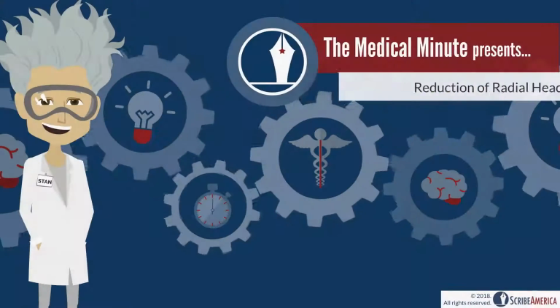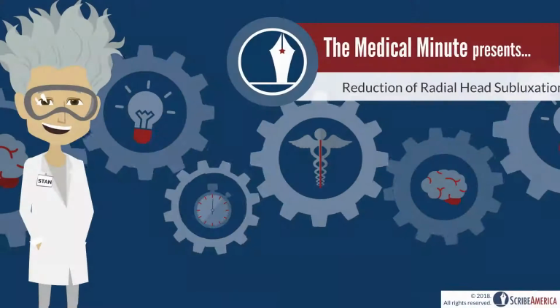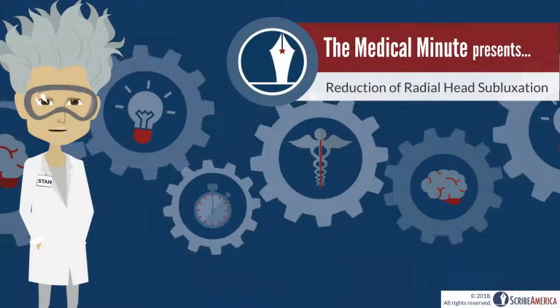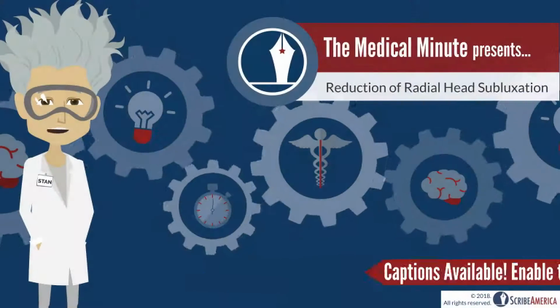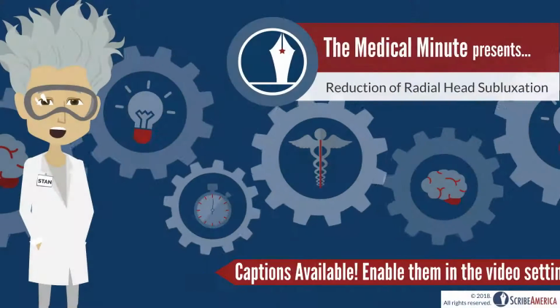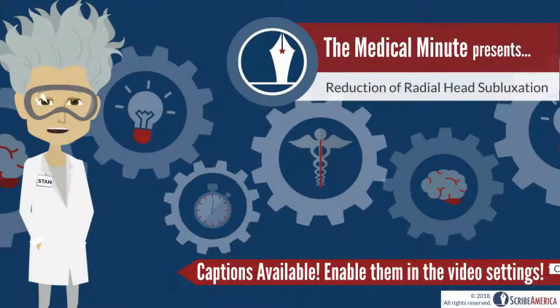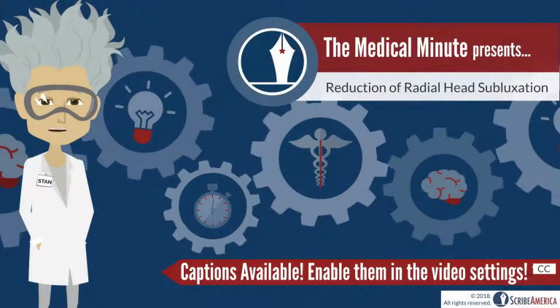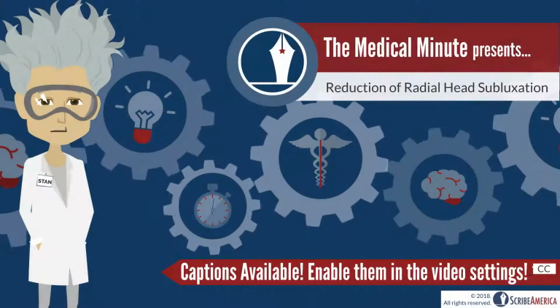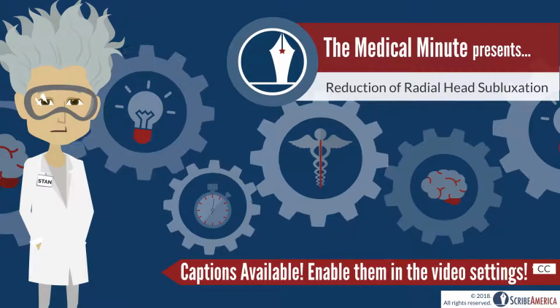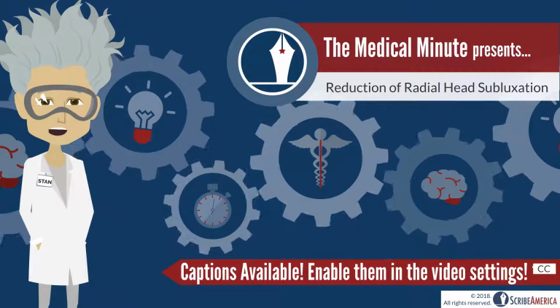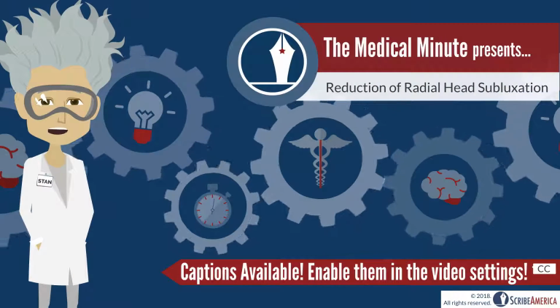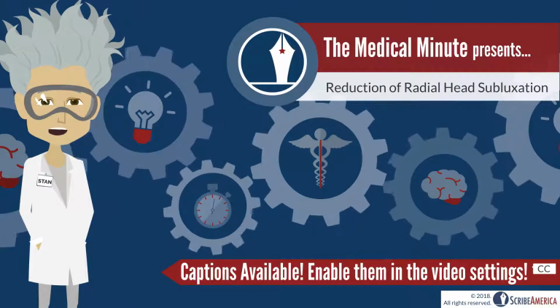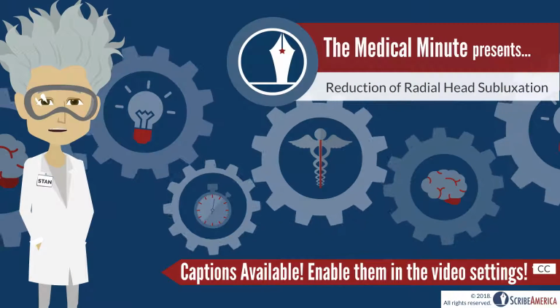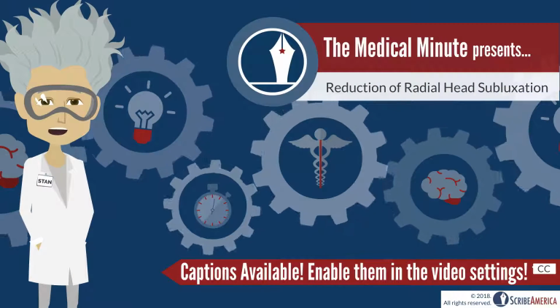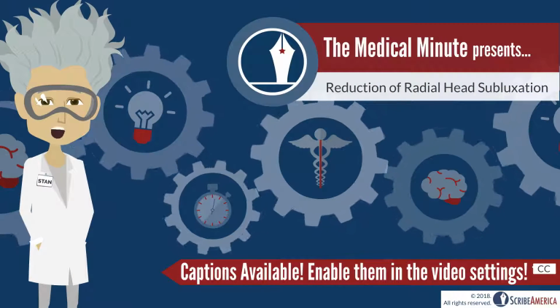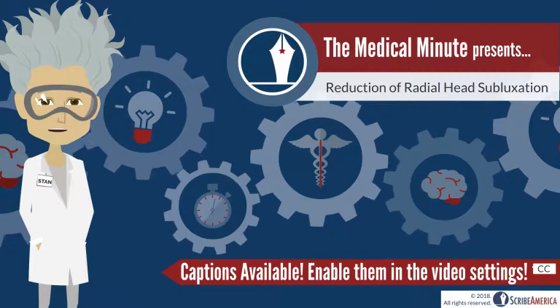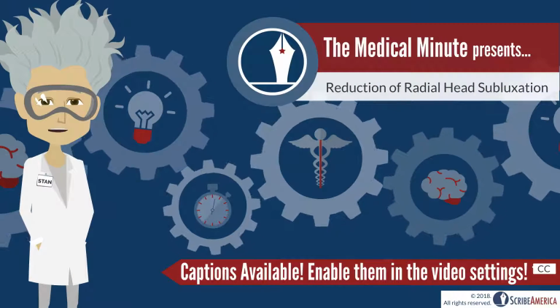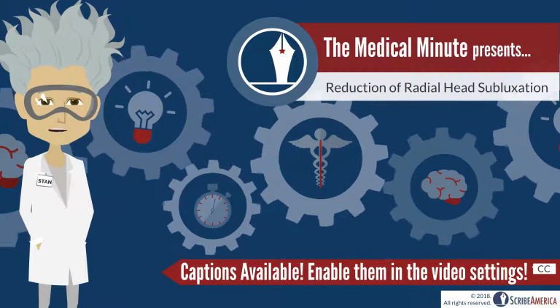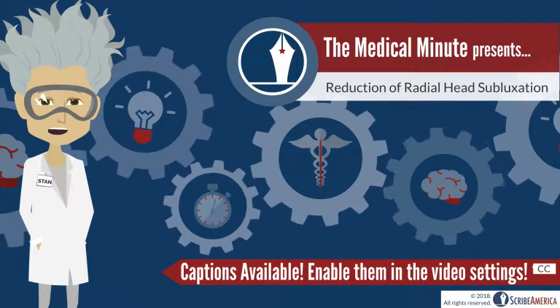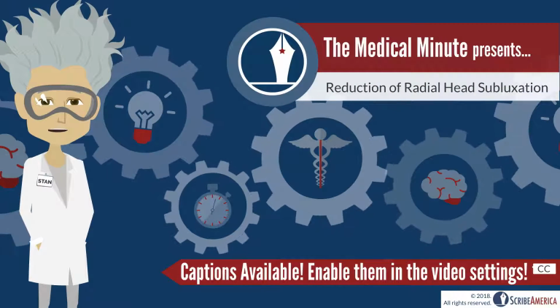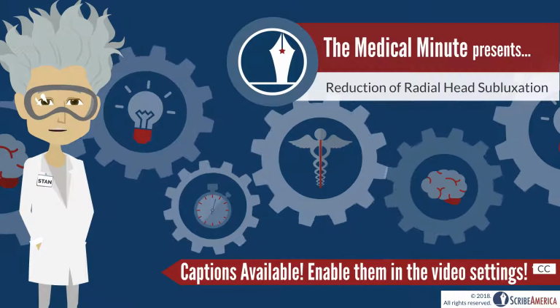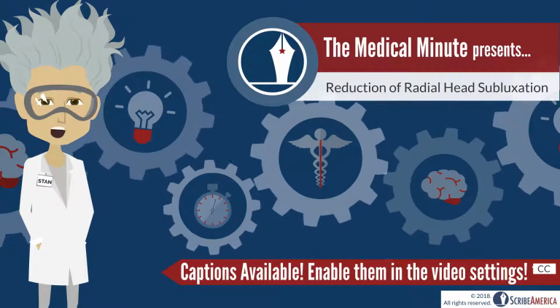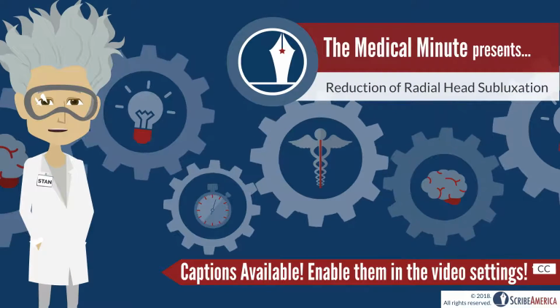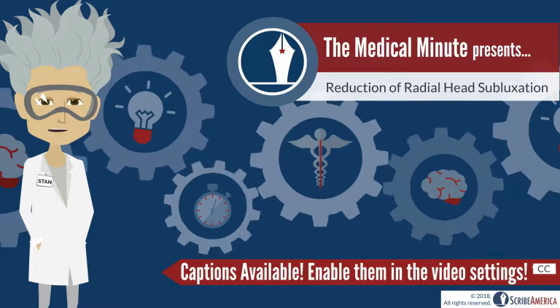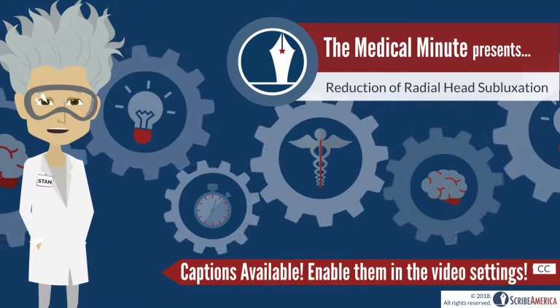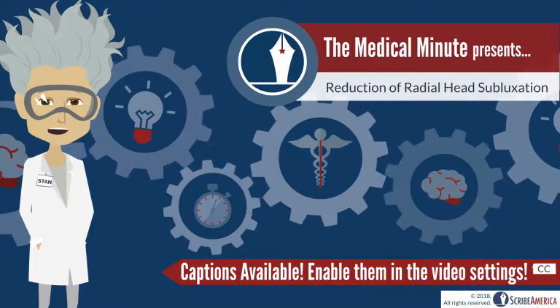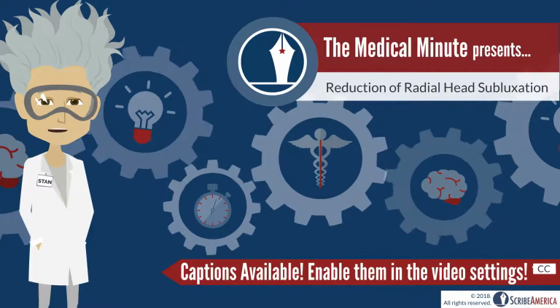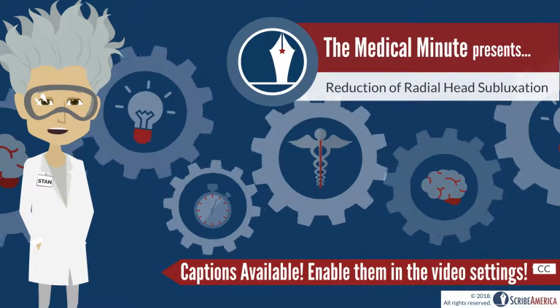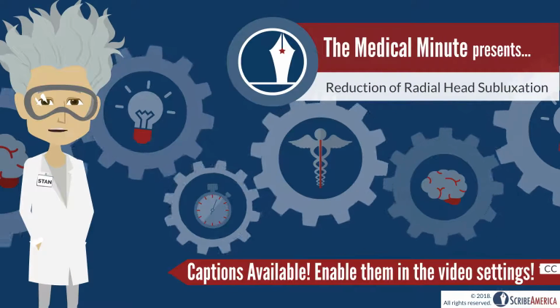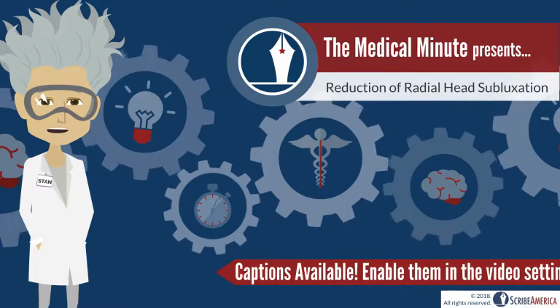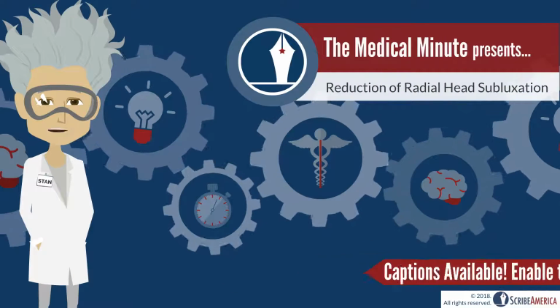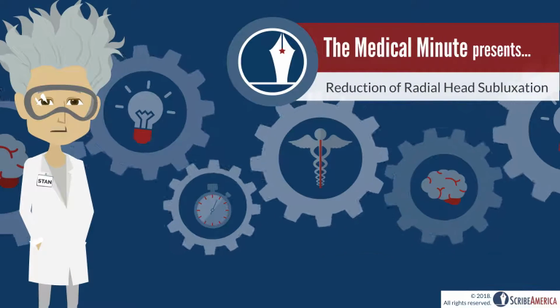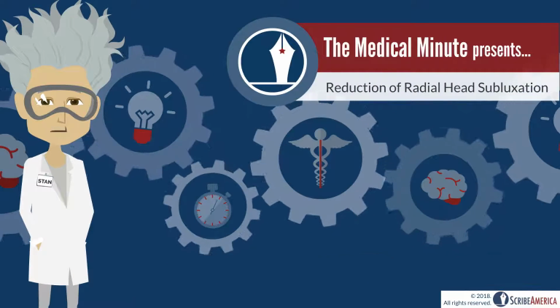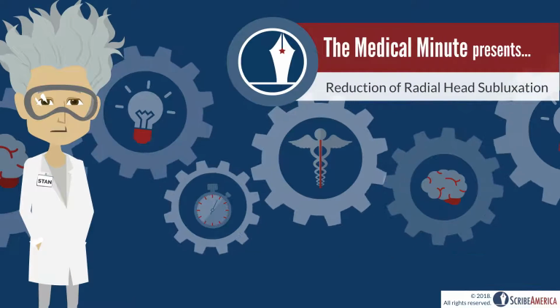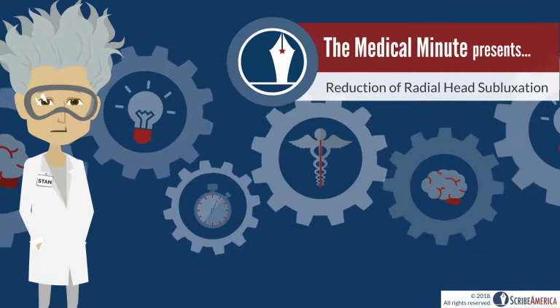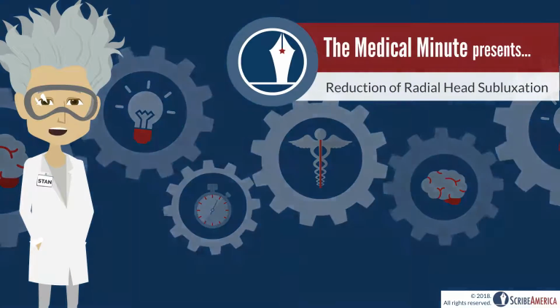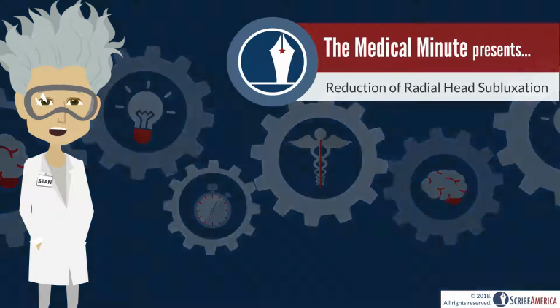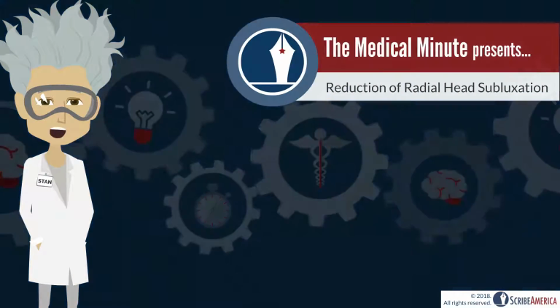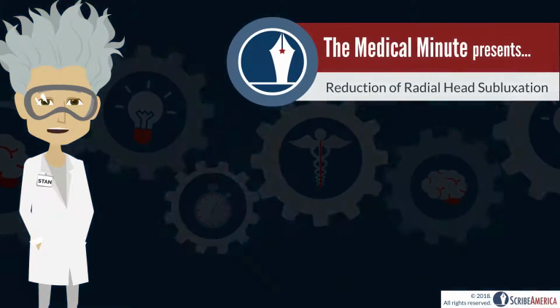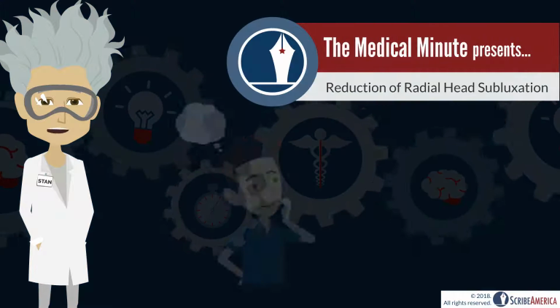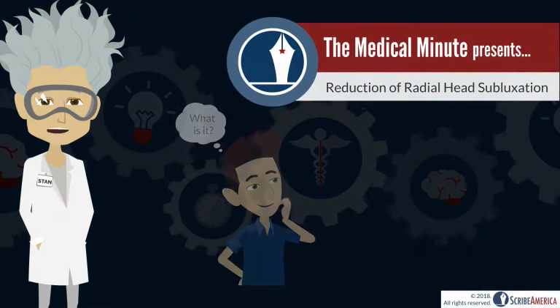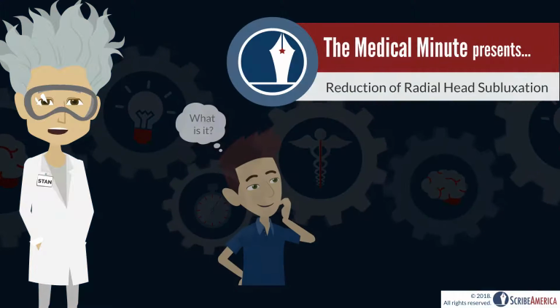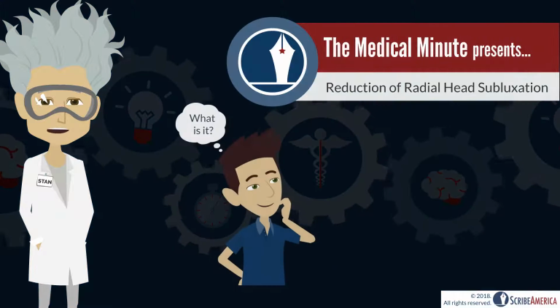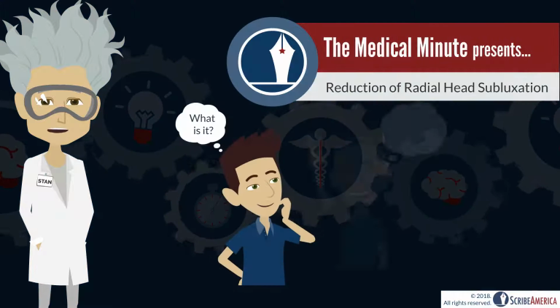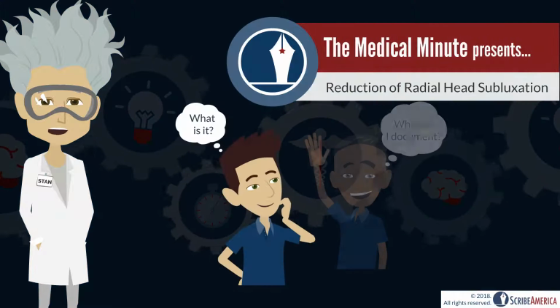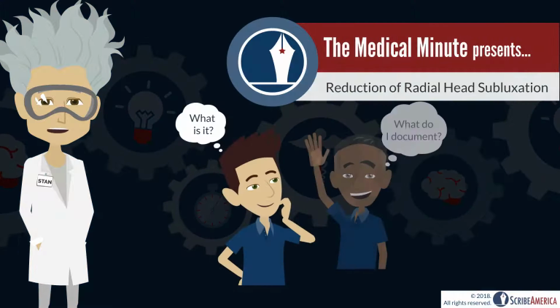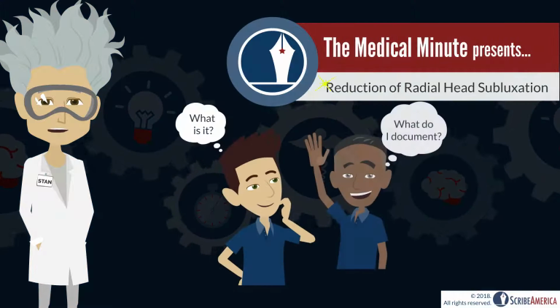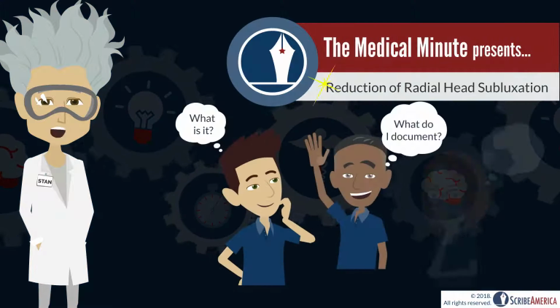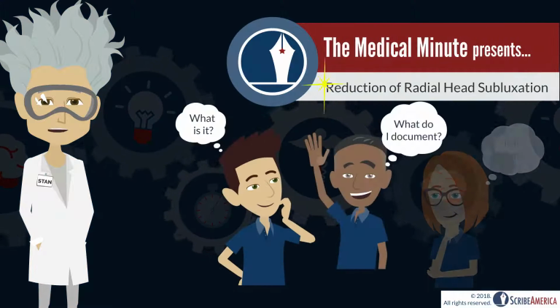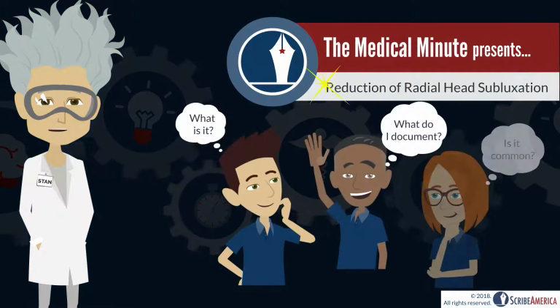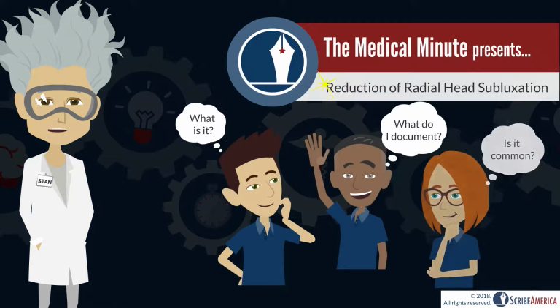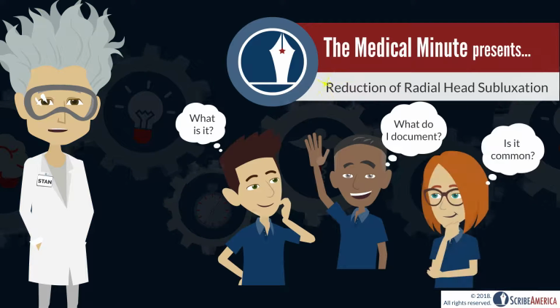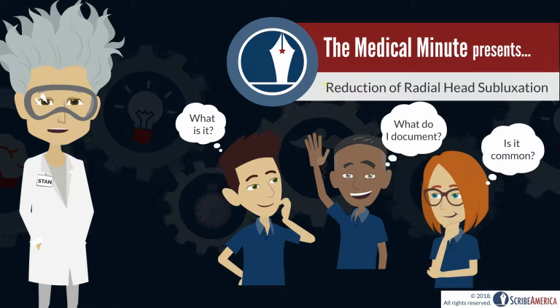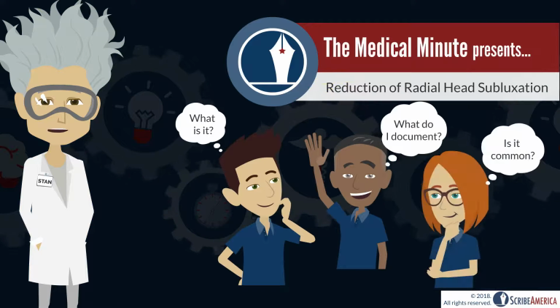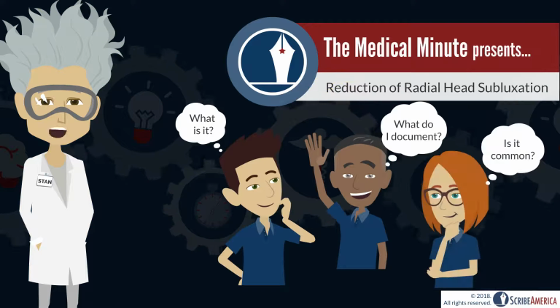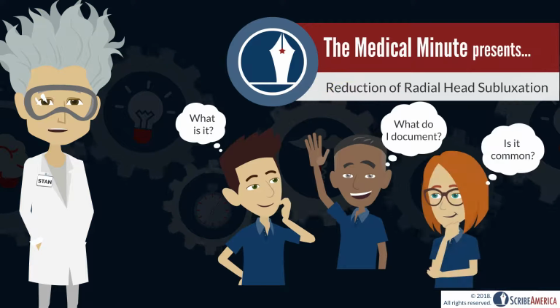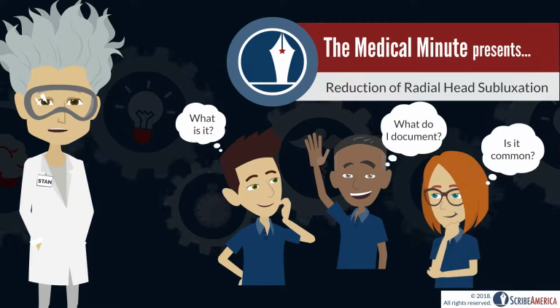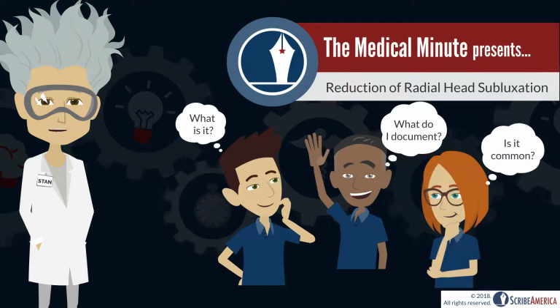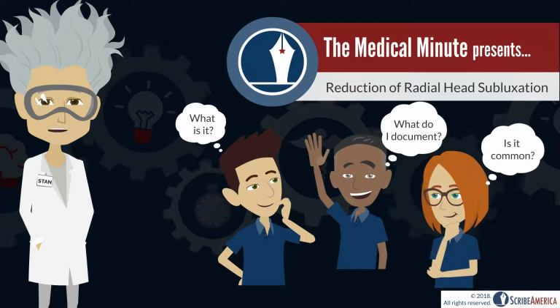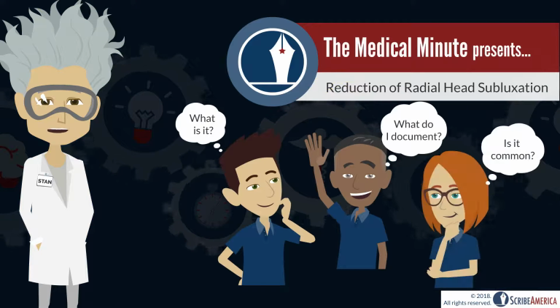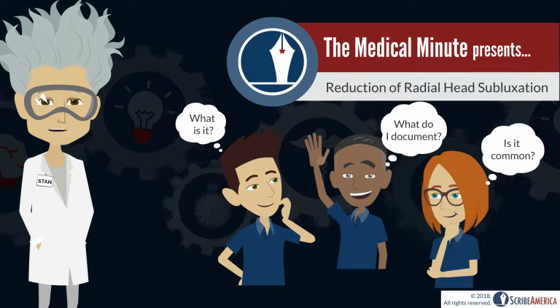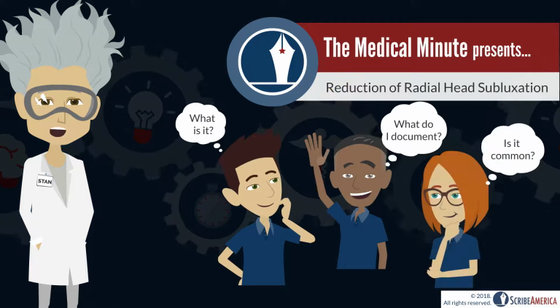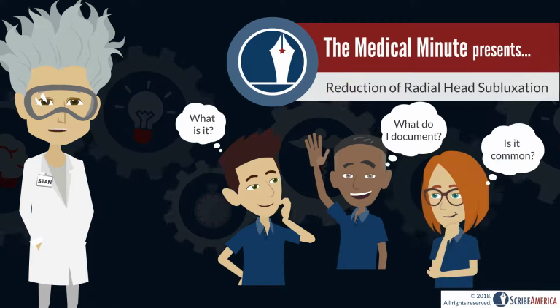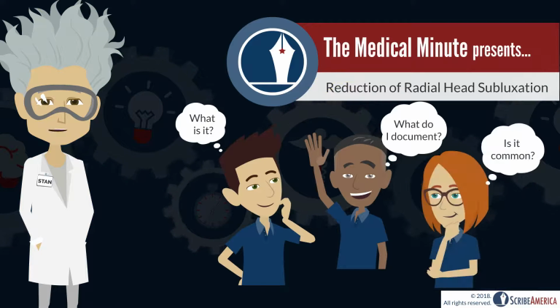Hey there, Stan the Medical Minute Man here, back with another Medical Minute. This week we'll be learning about the reduction of radial head subluxation.